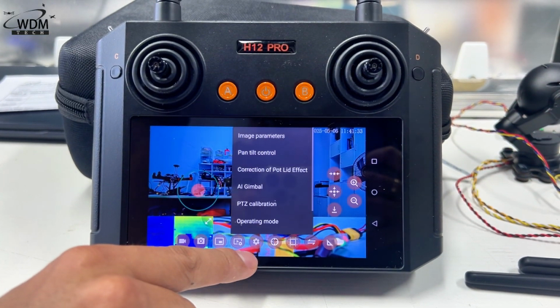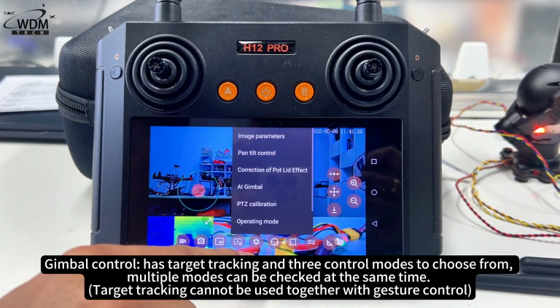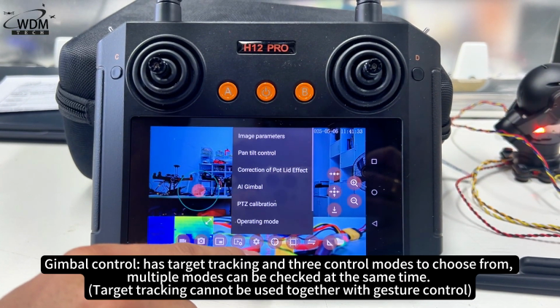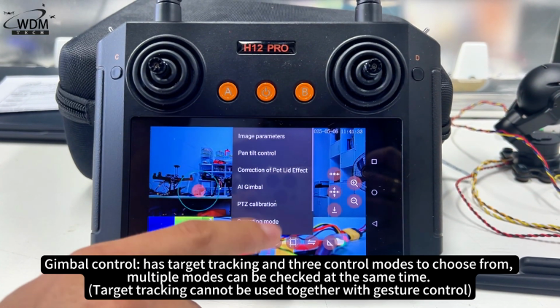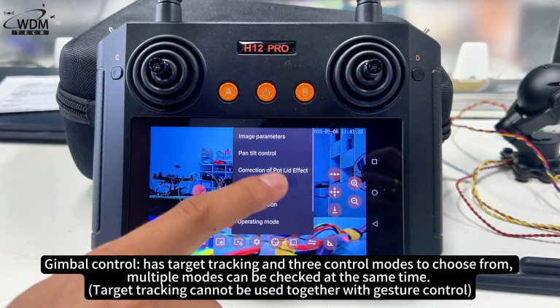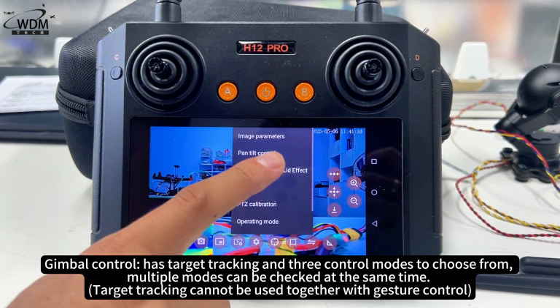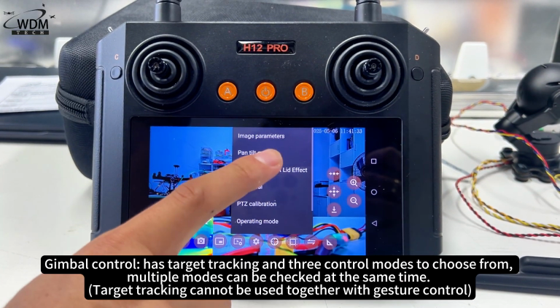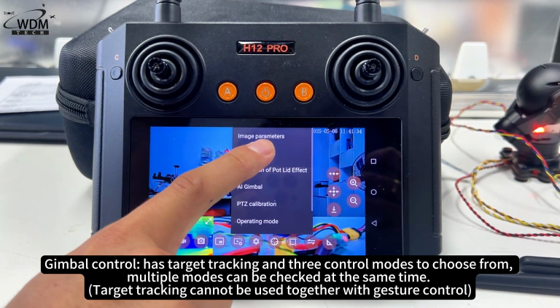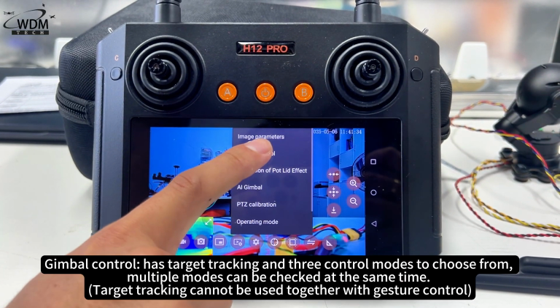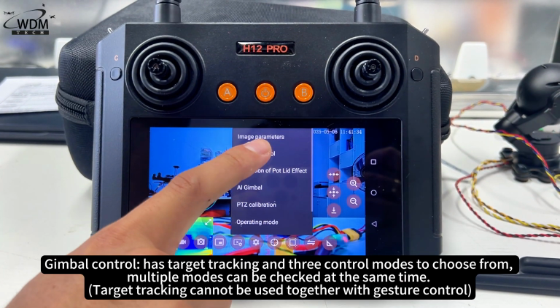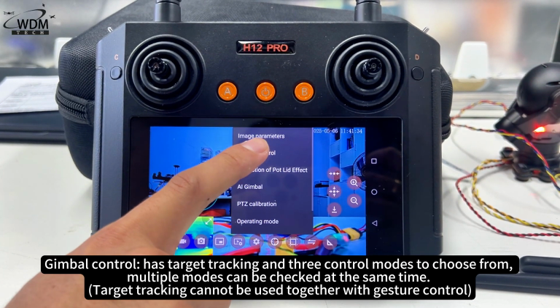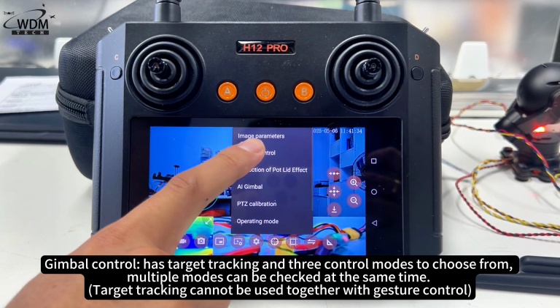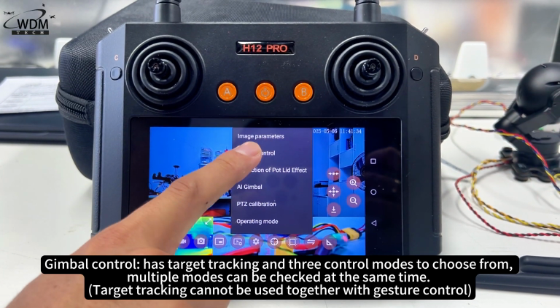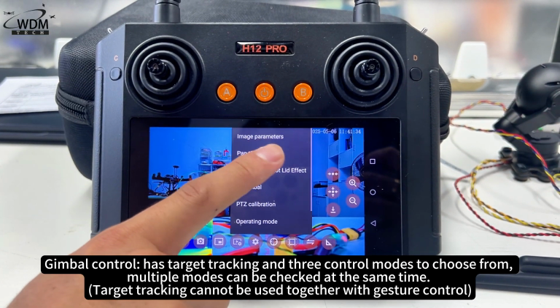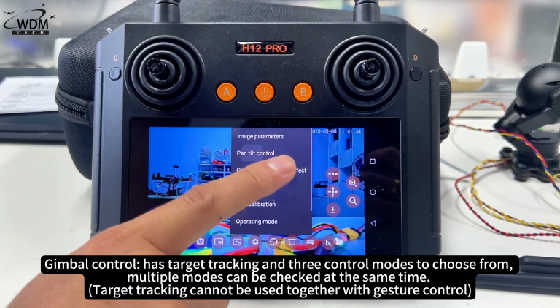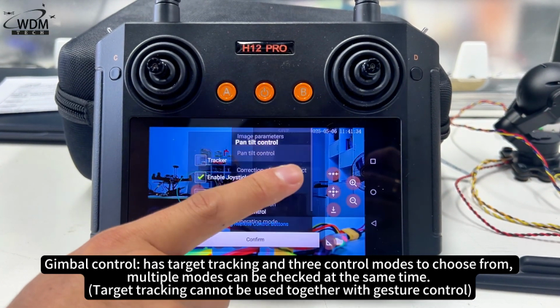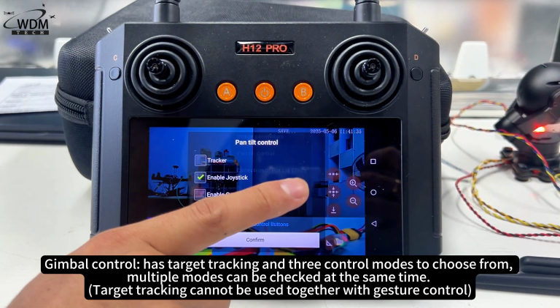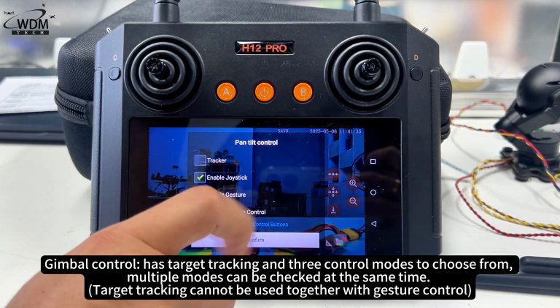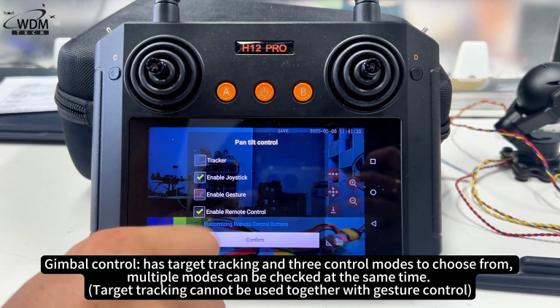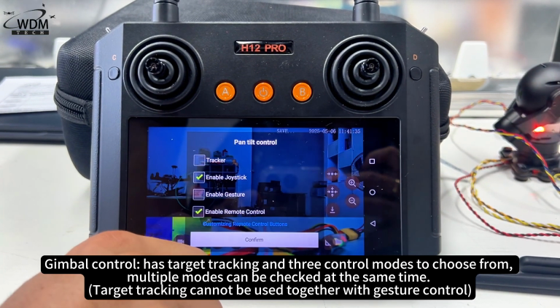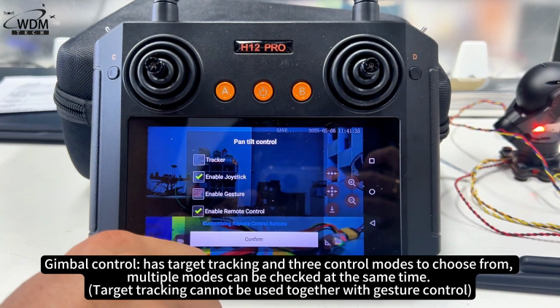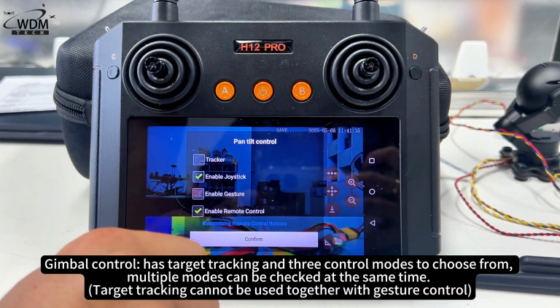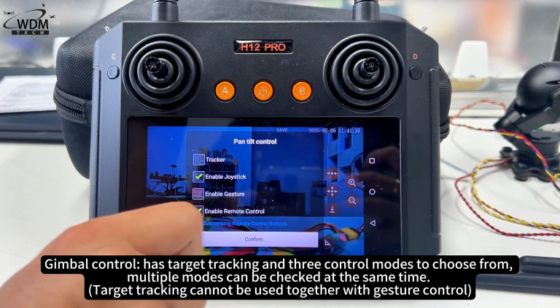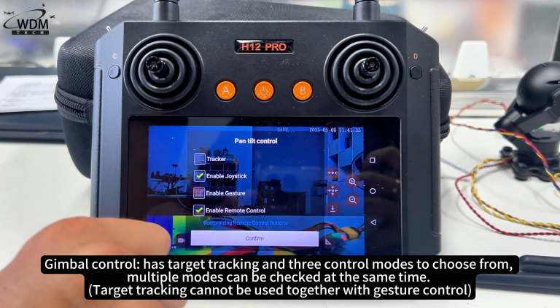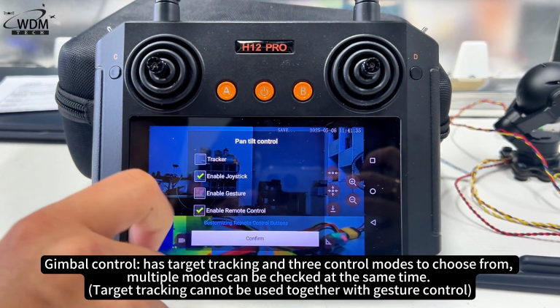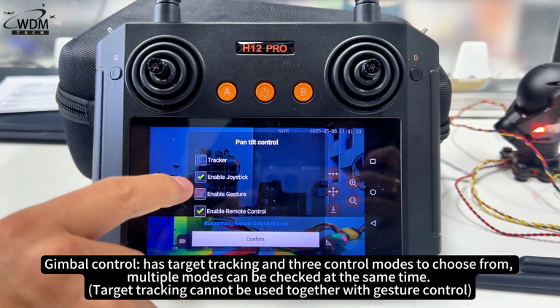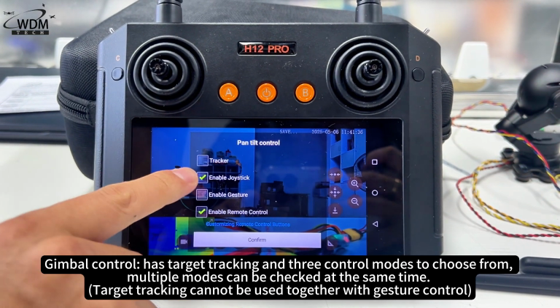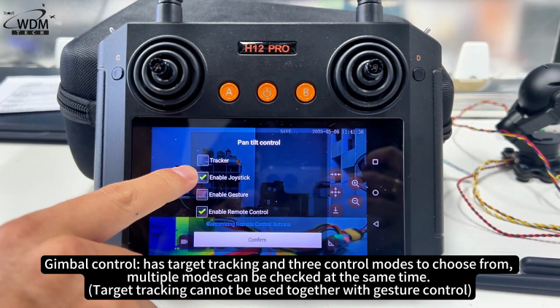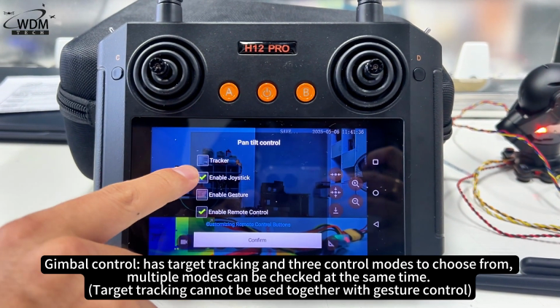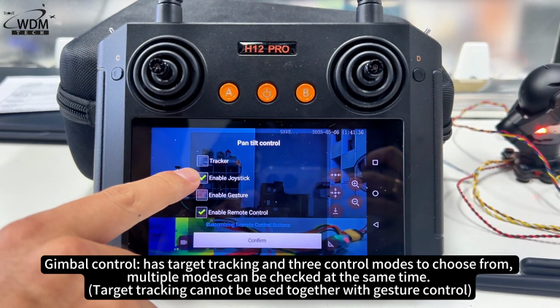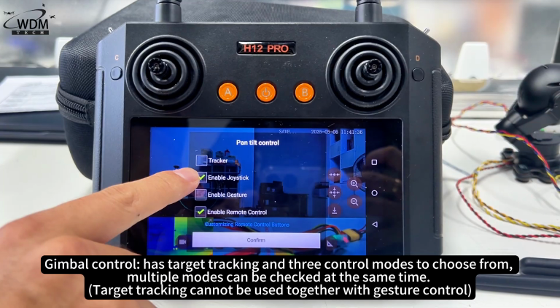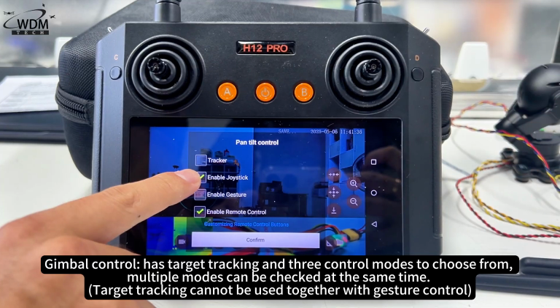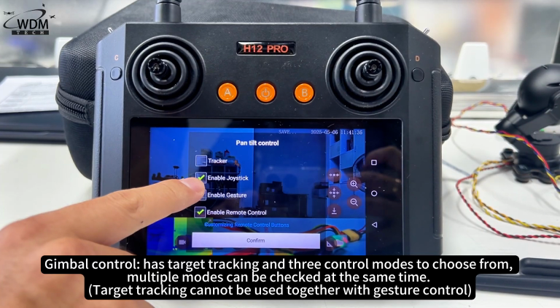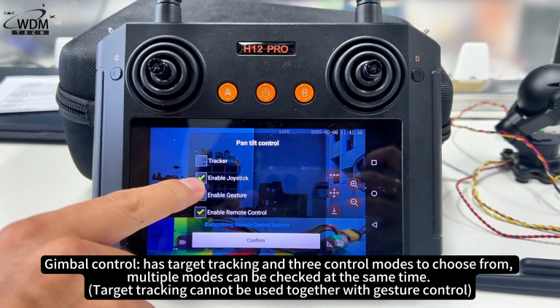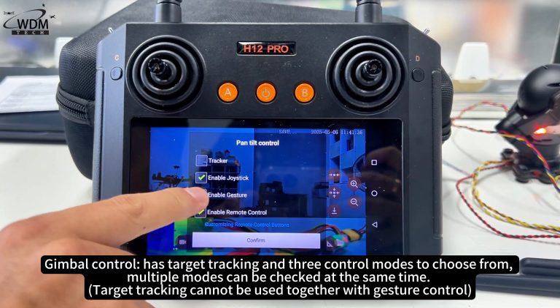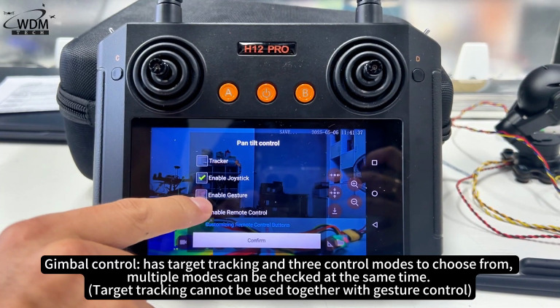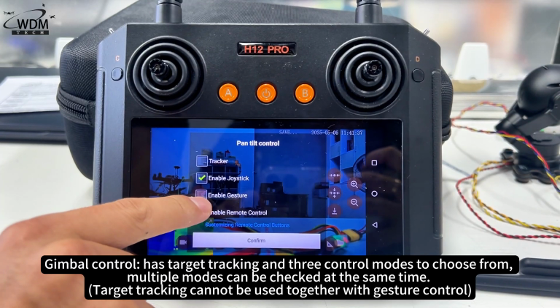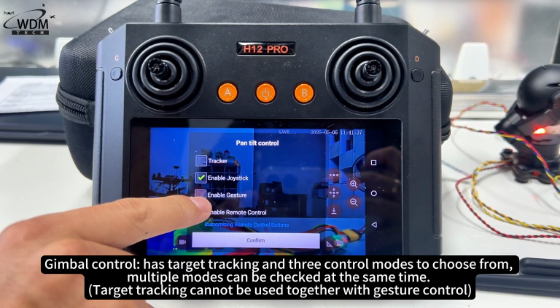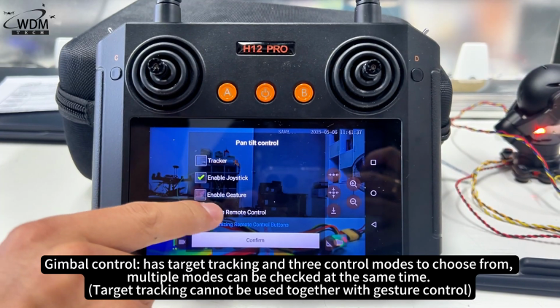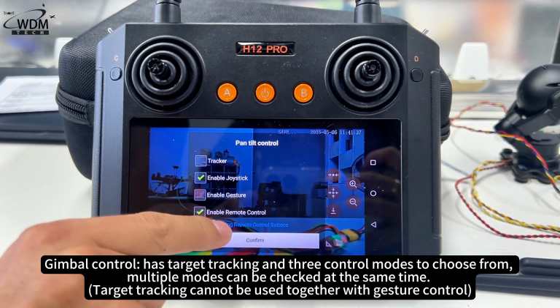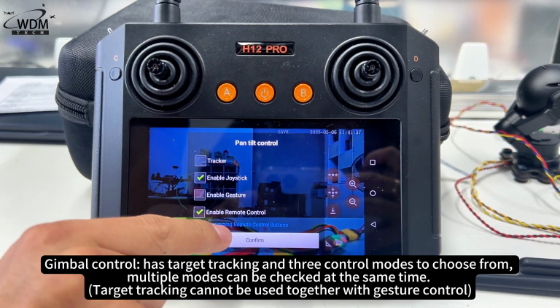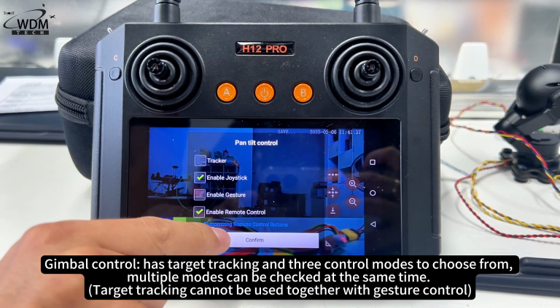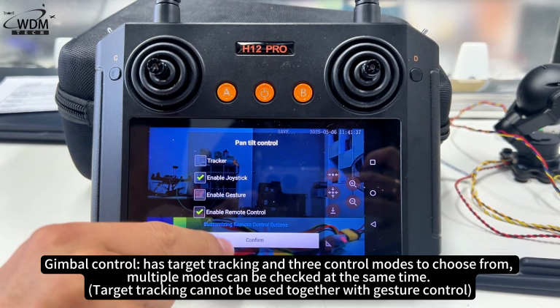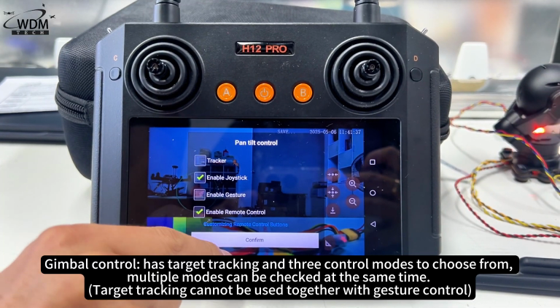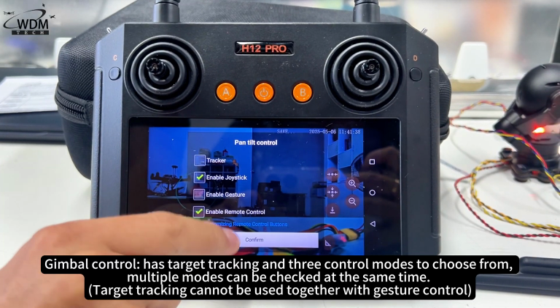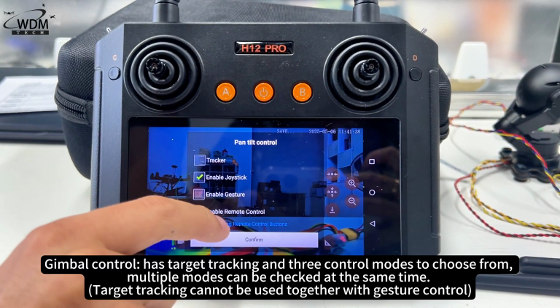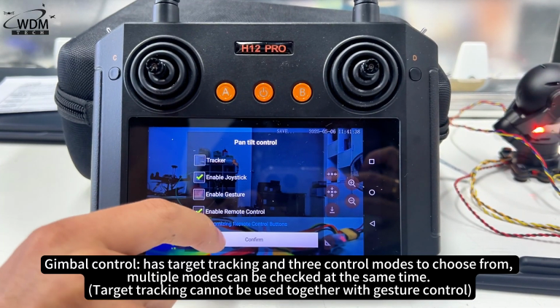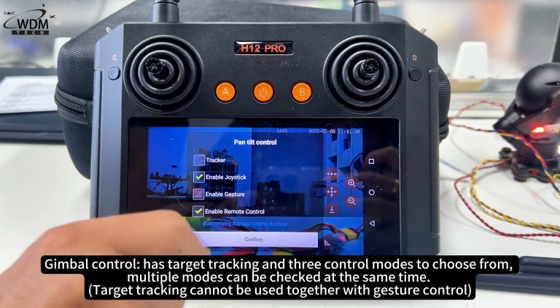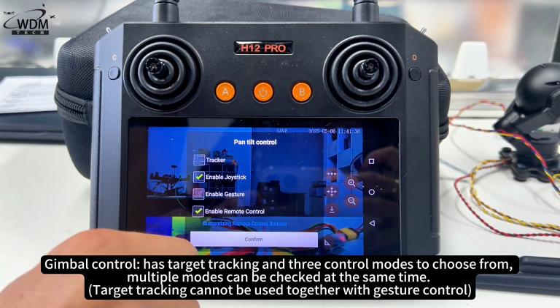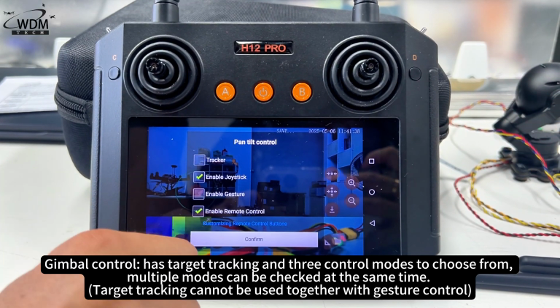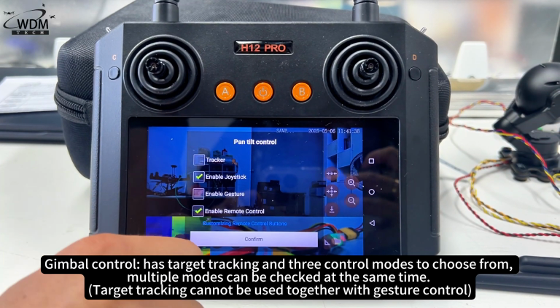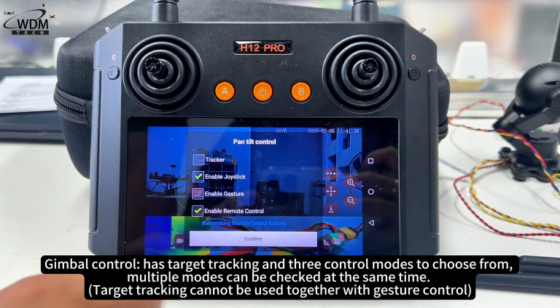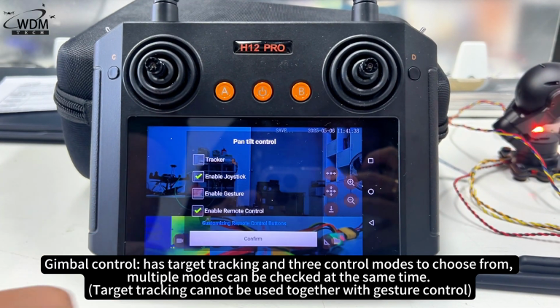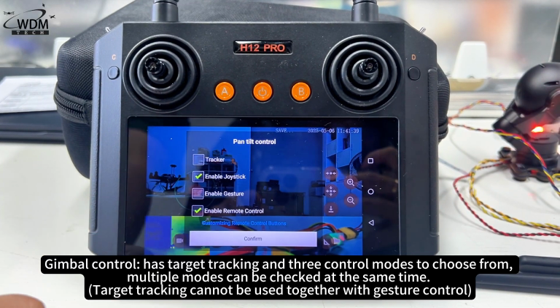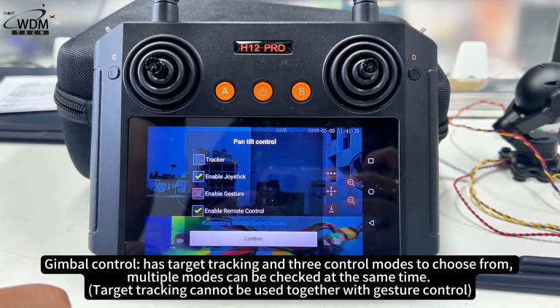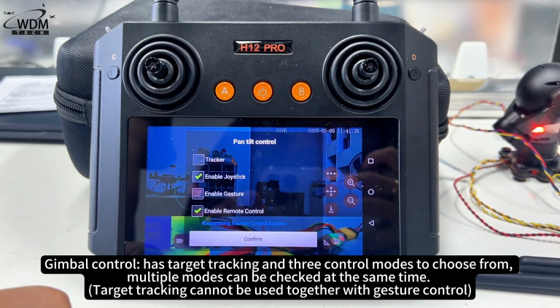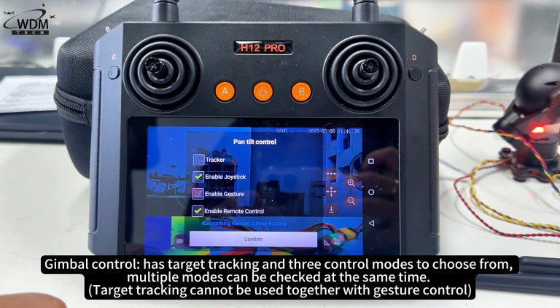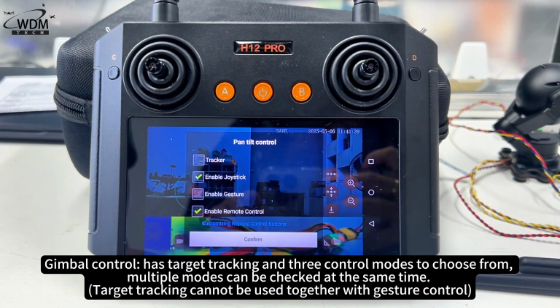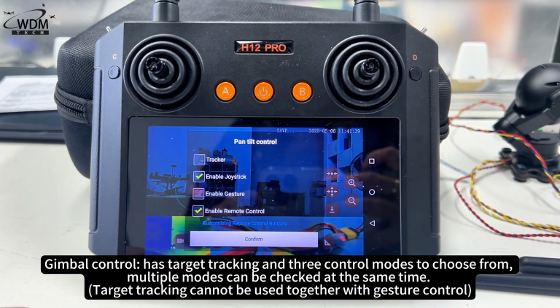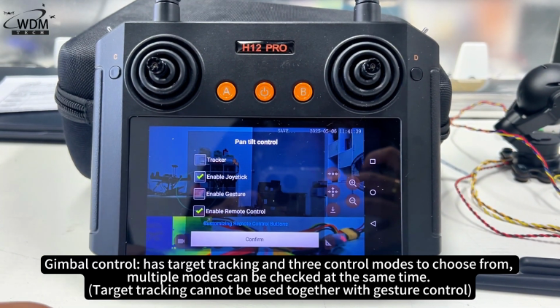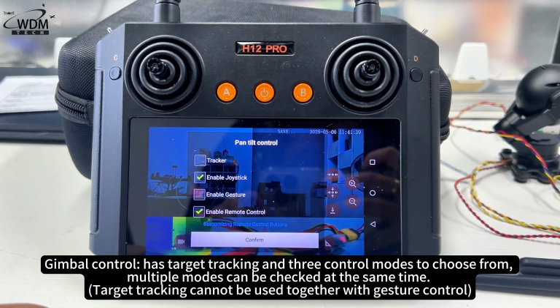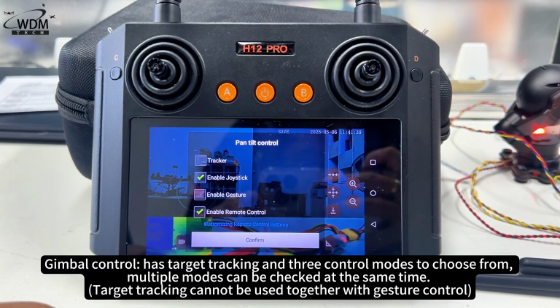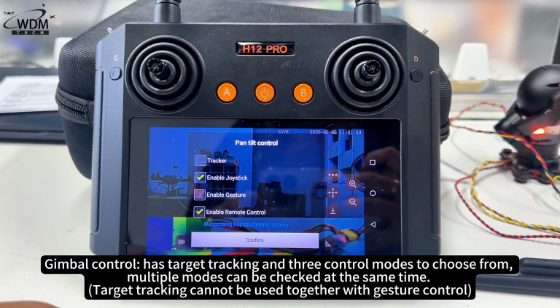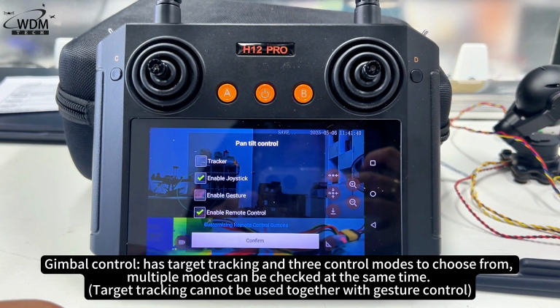Gimbal control has target tracking and three control modes to choose from. Multiple modes can be checked at the same time.